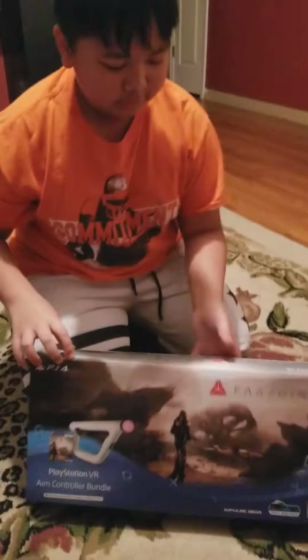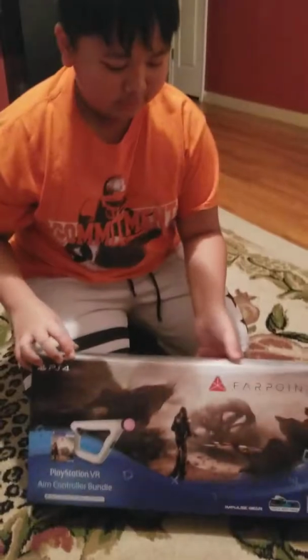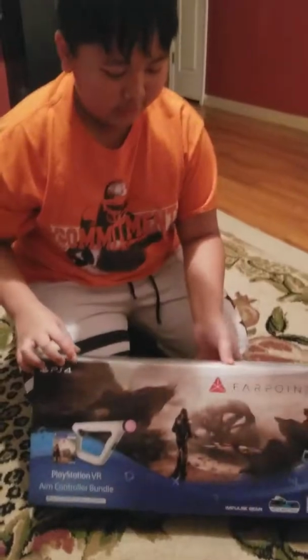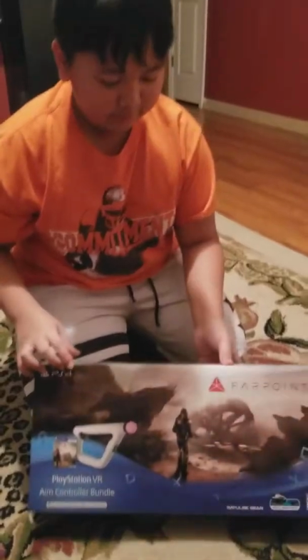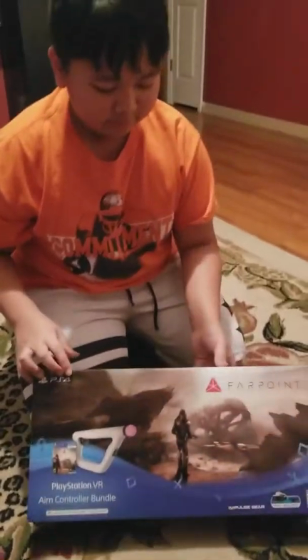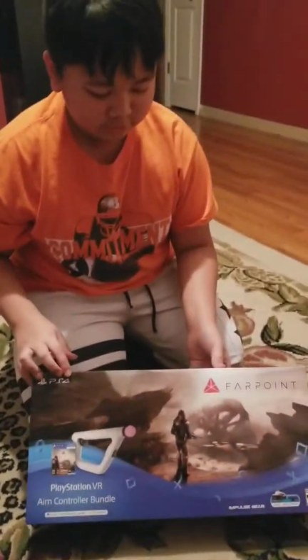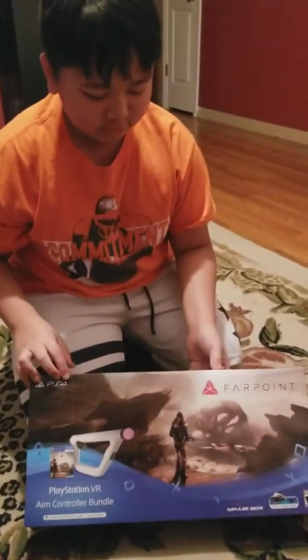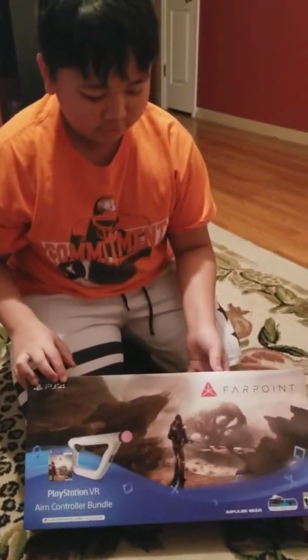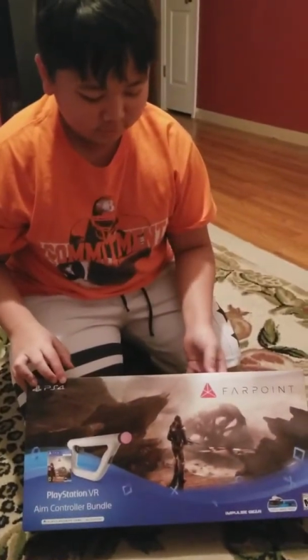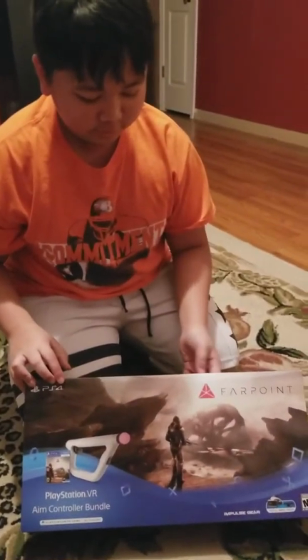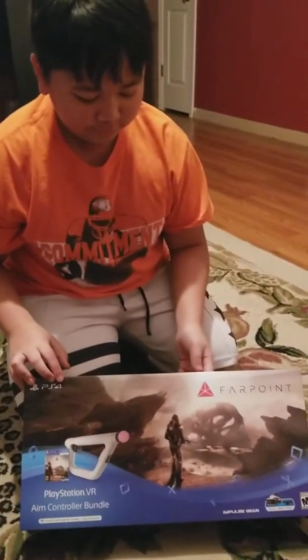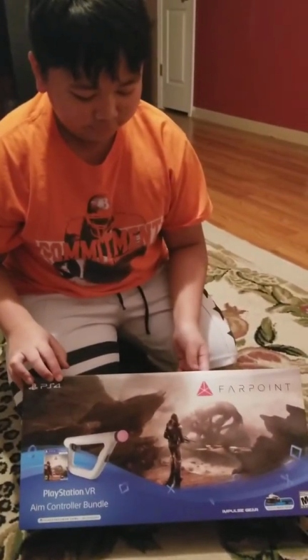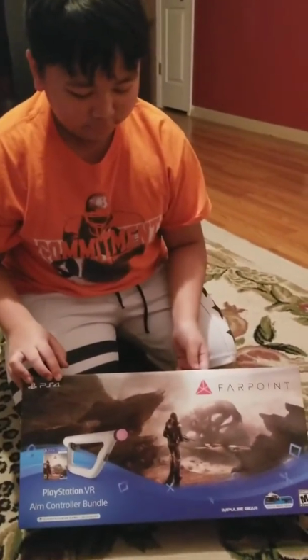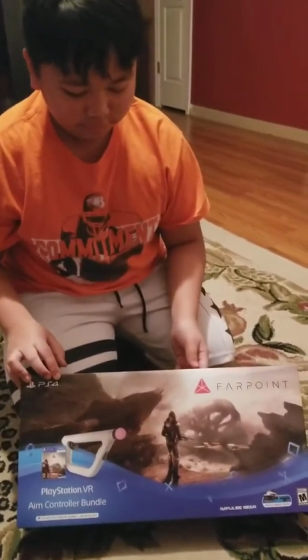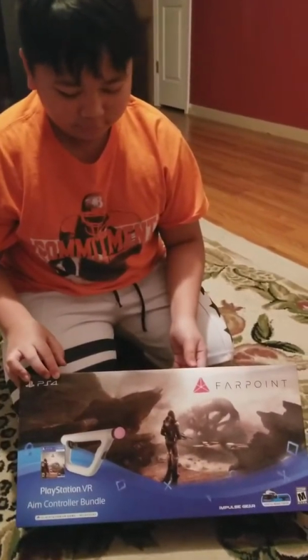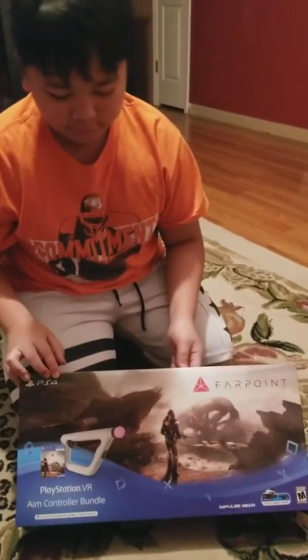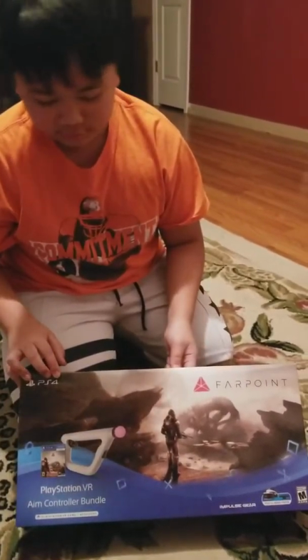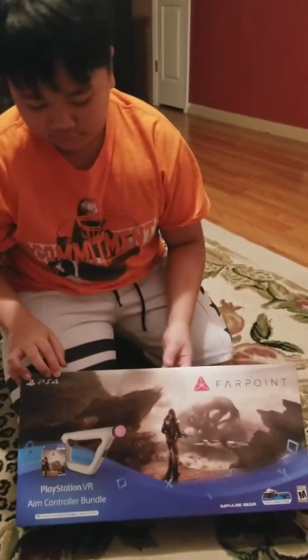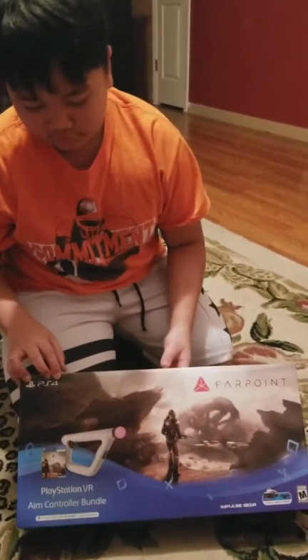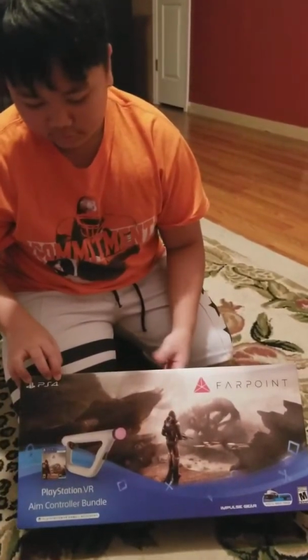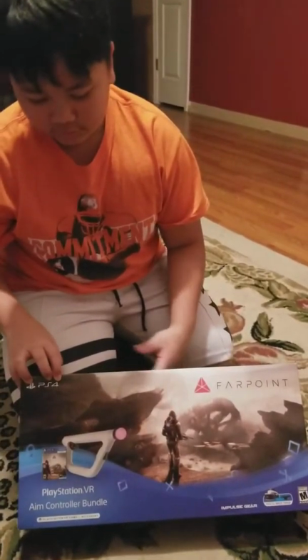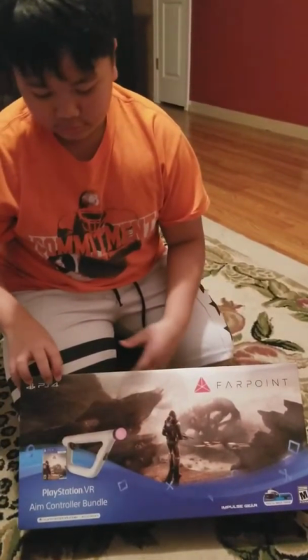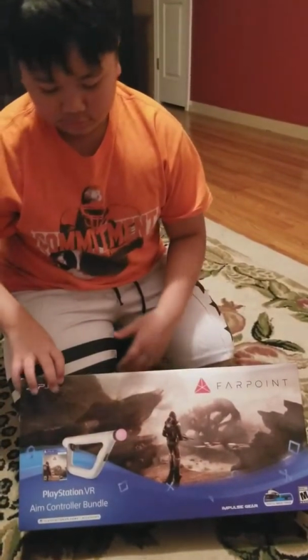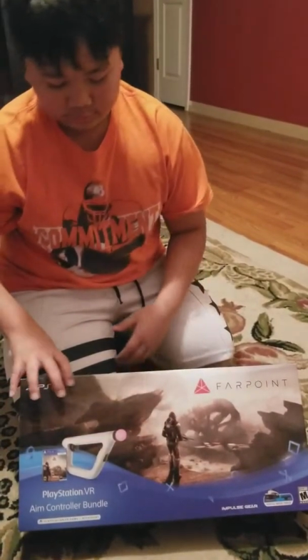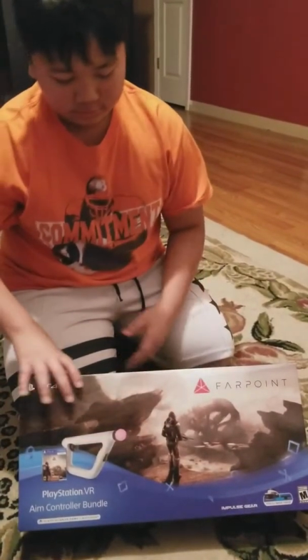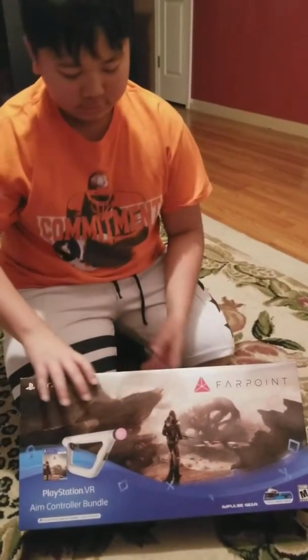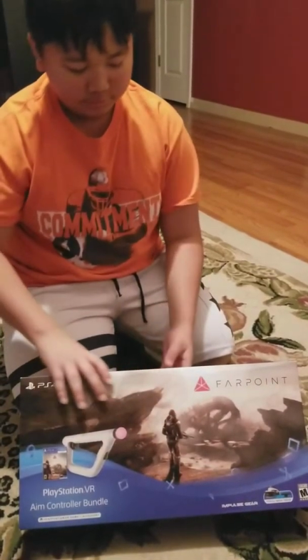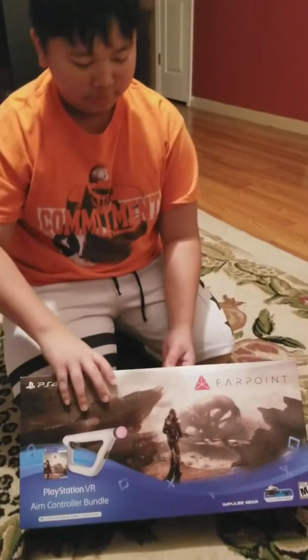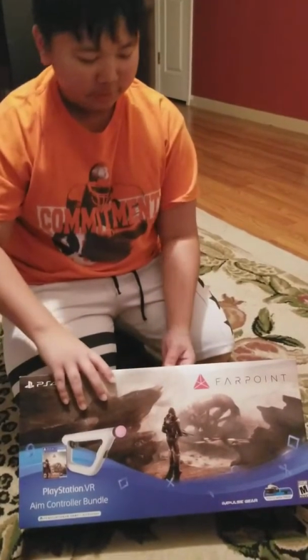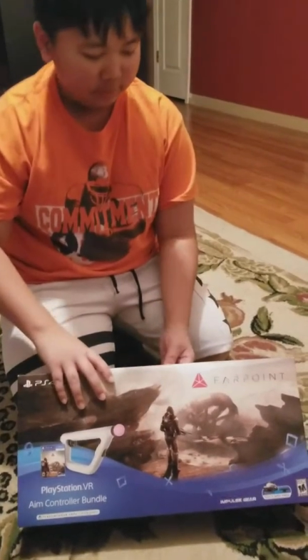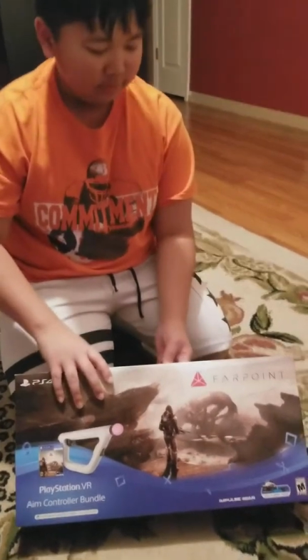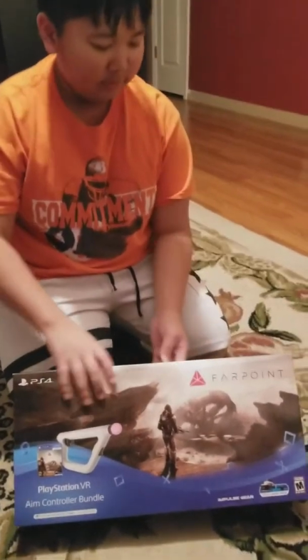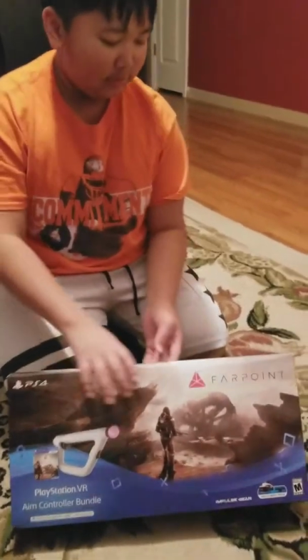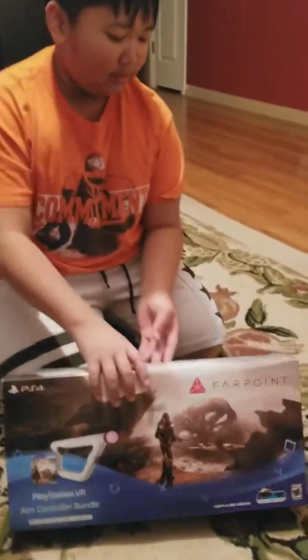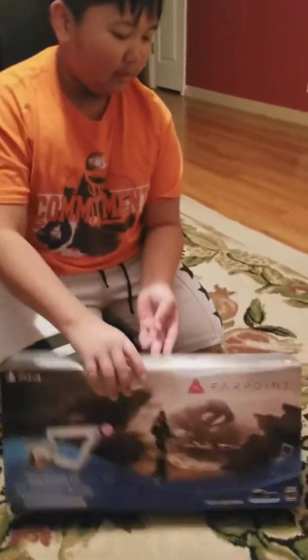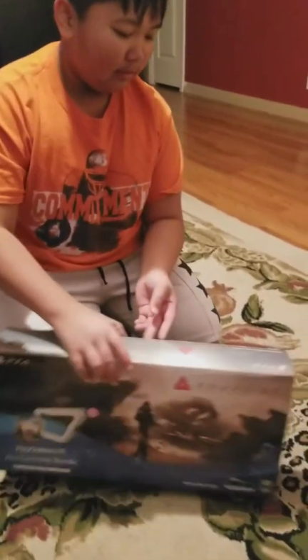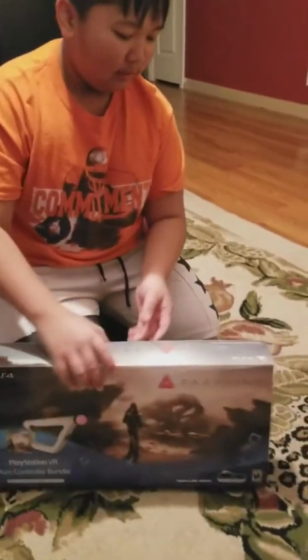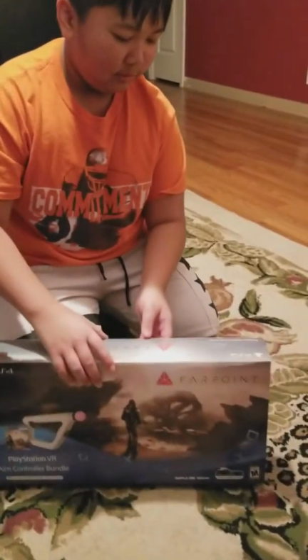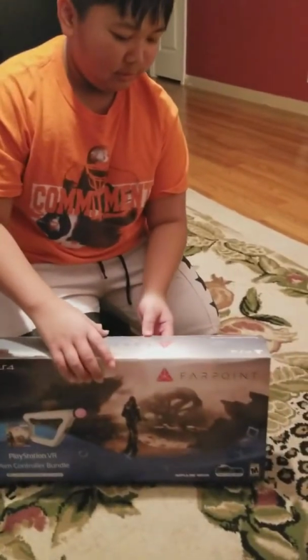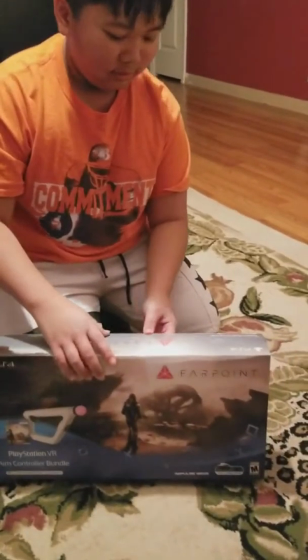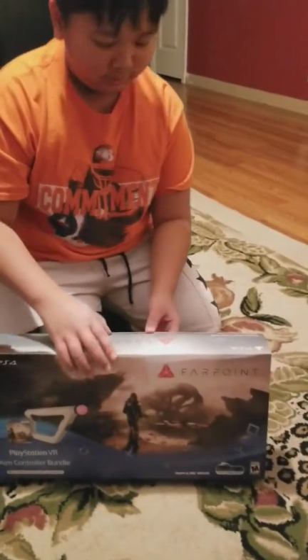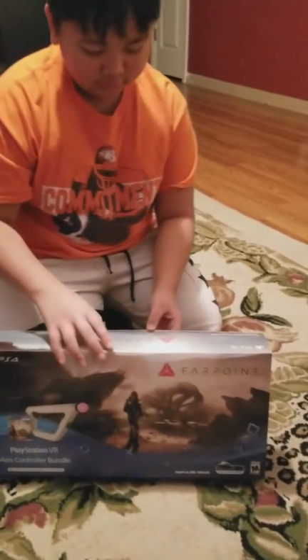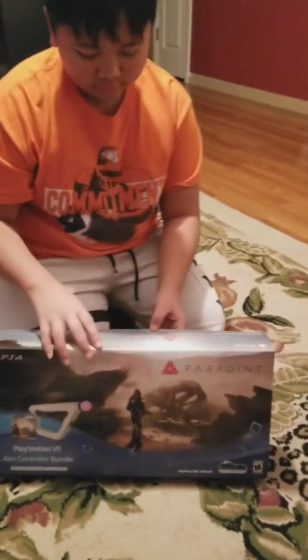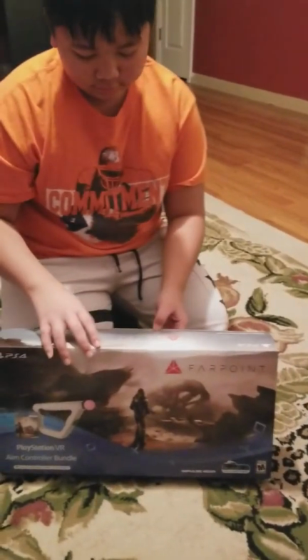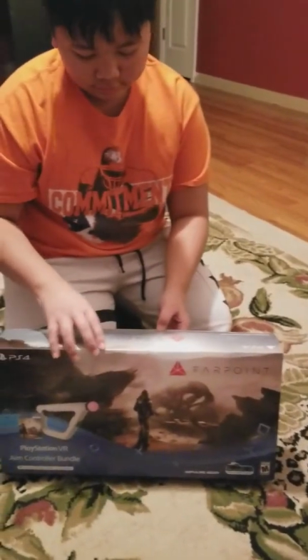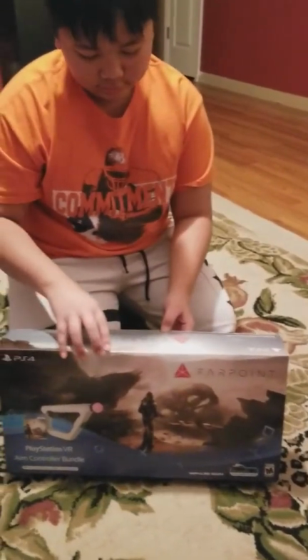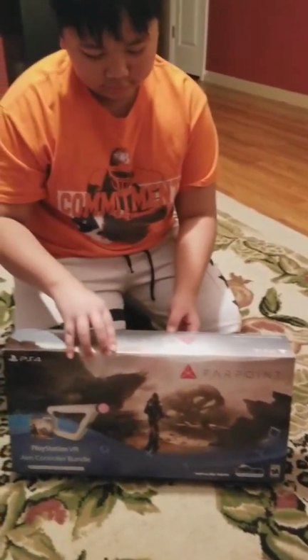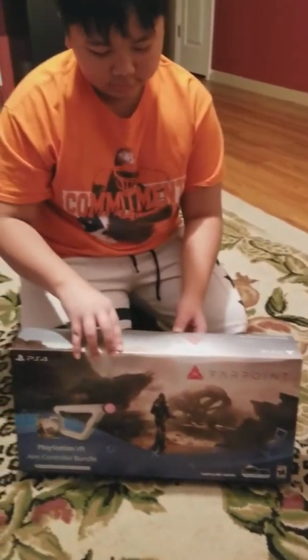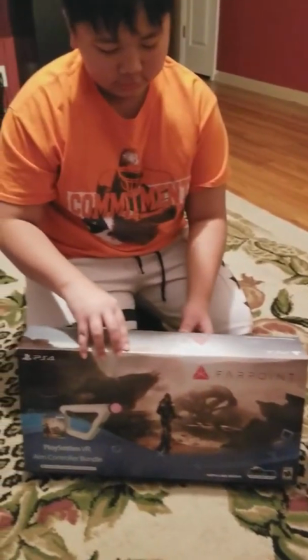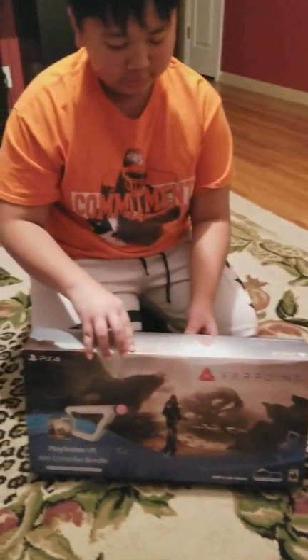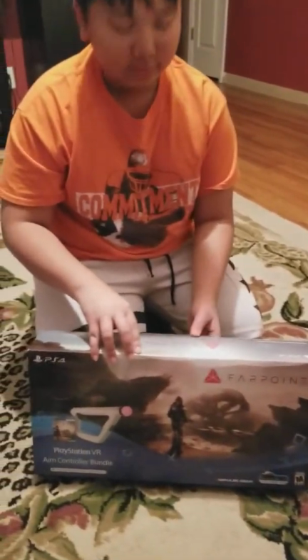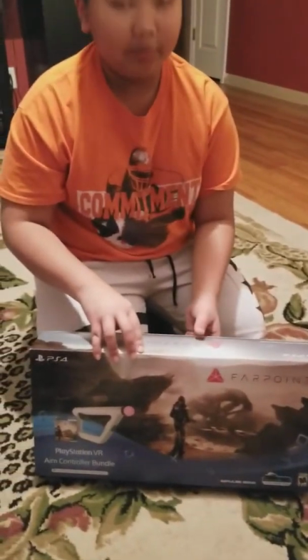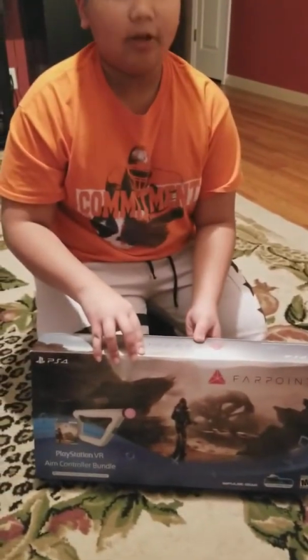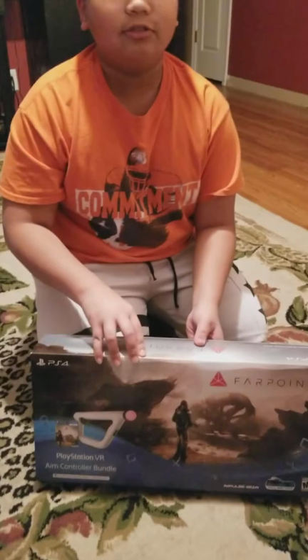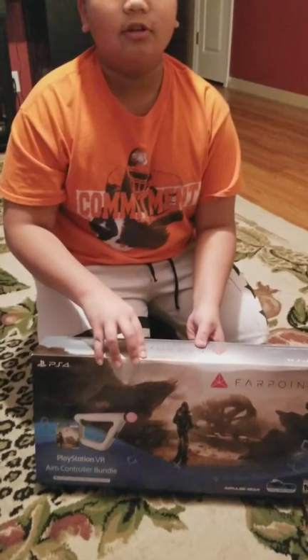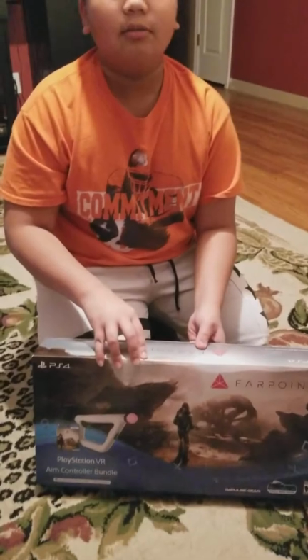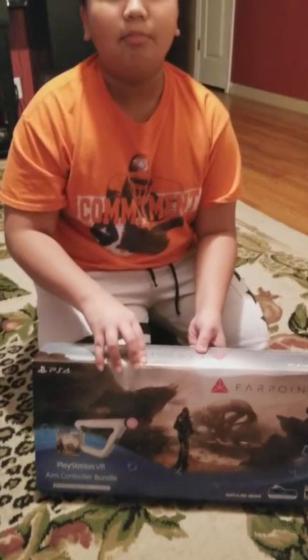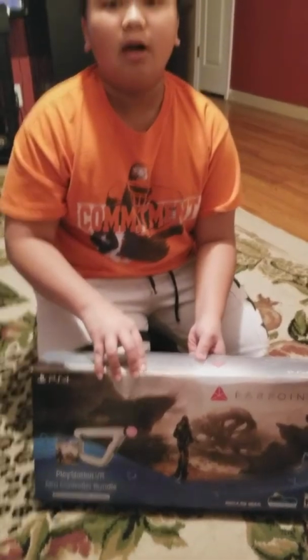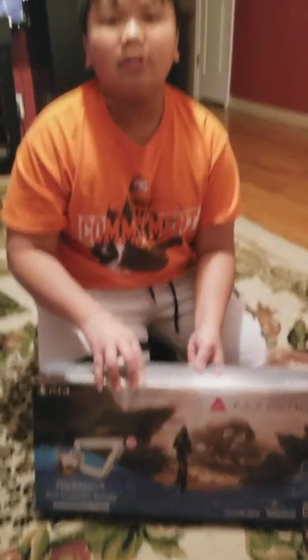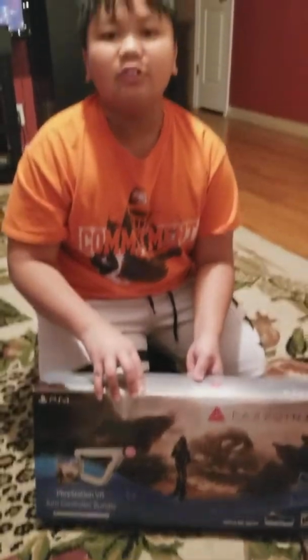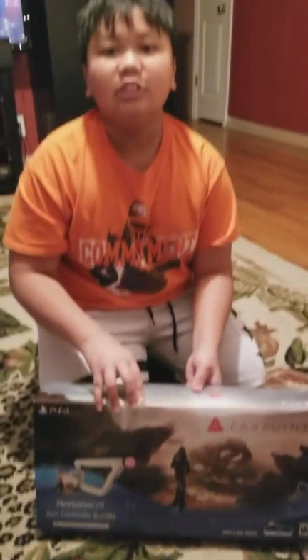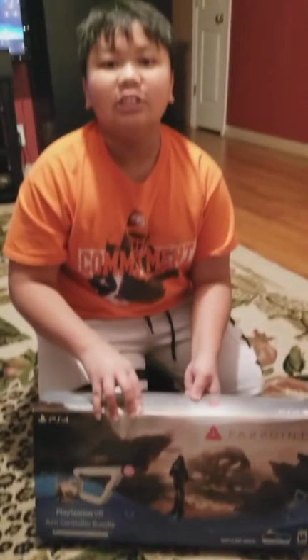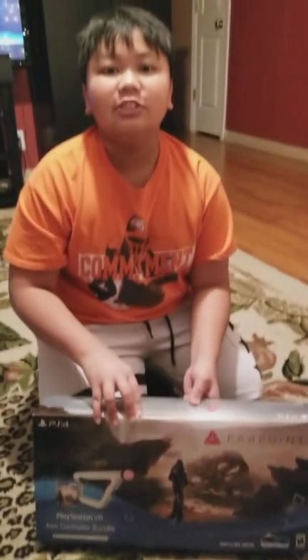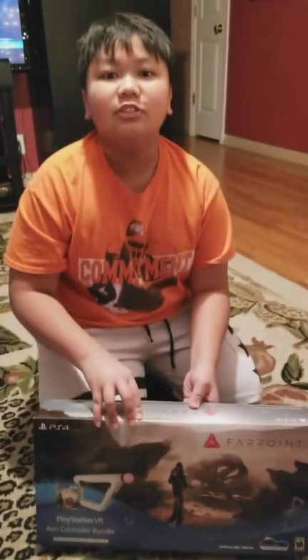The PSVR Aim Controller with Farpoint, the bundle, and we're about to unbox this.